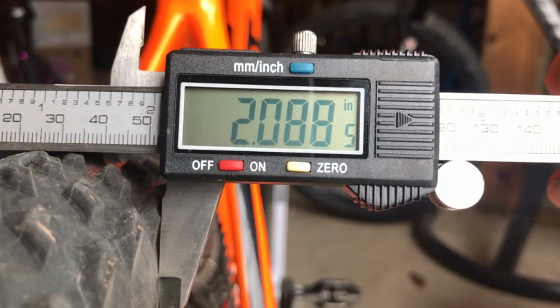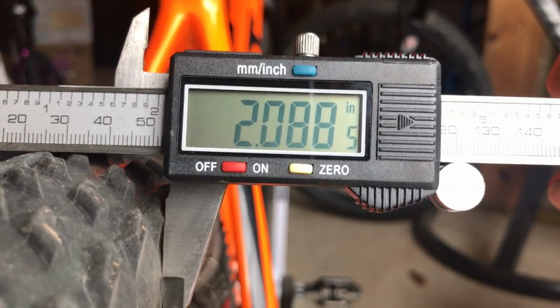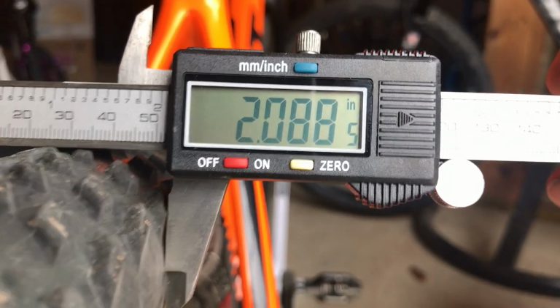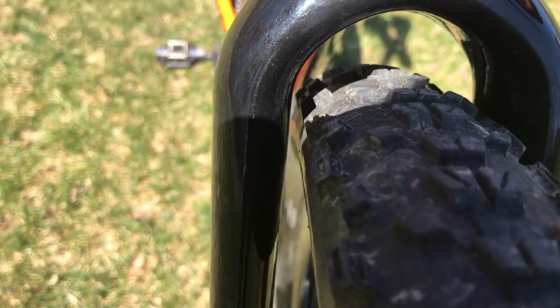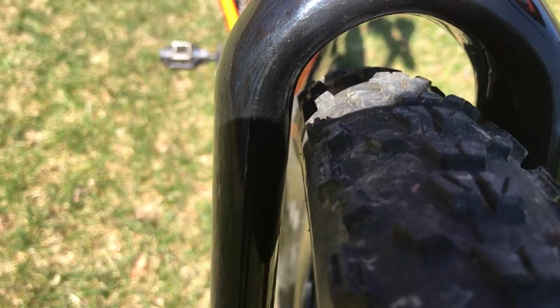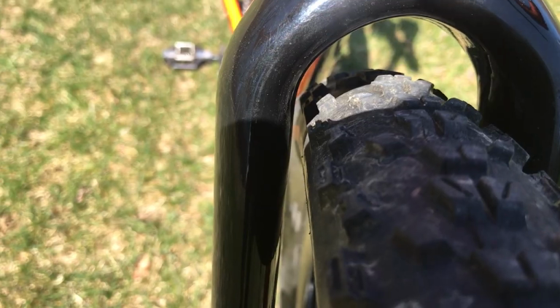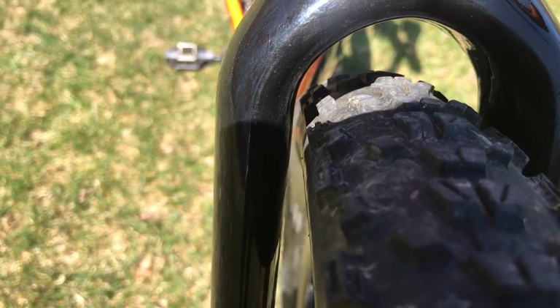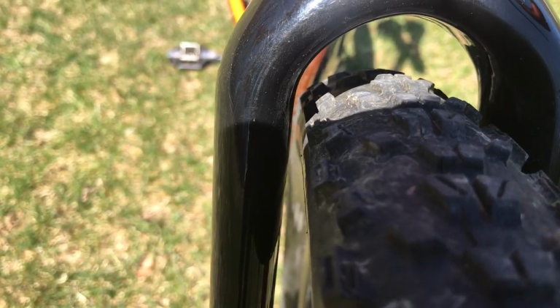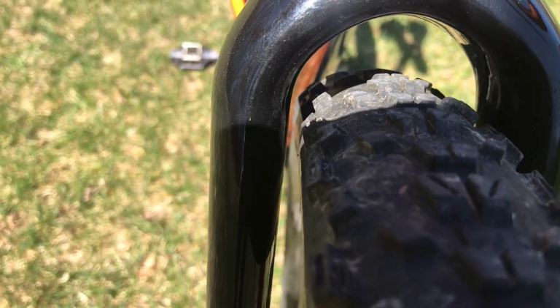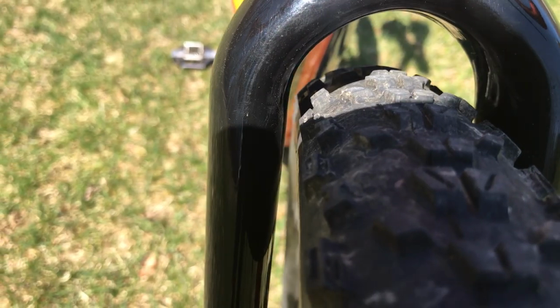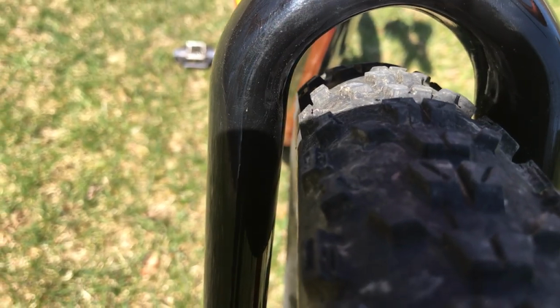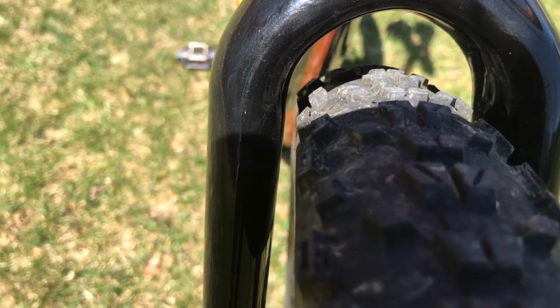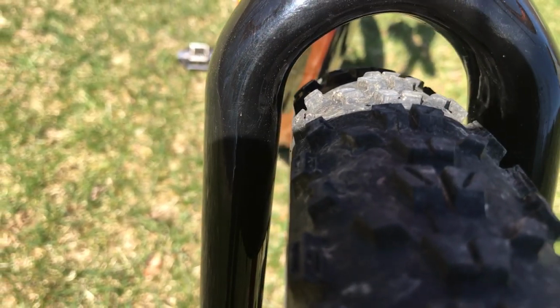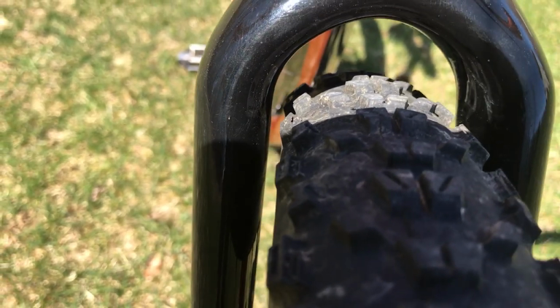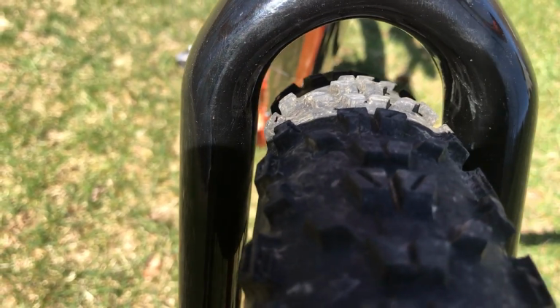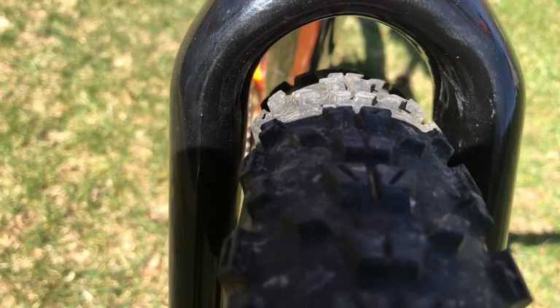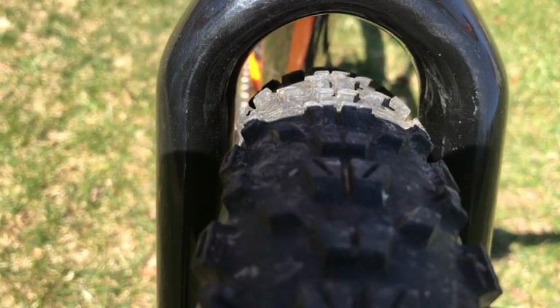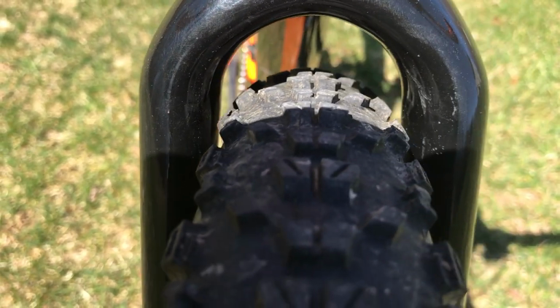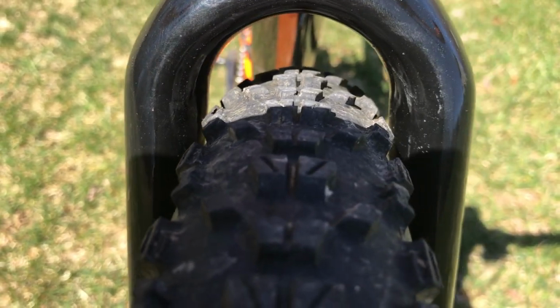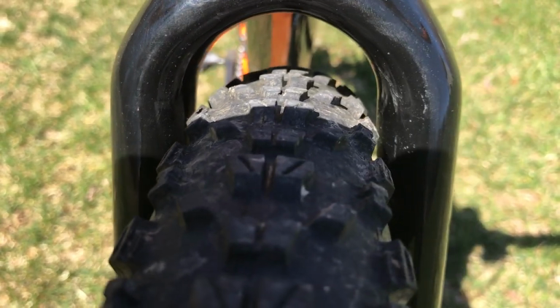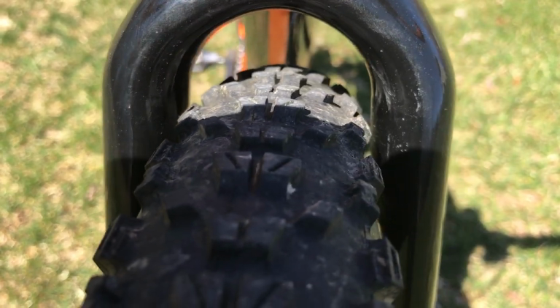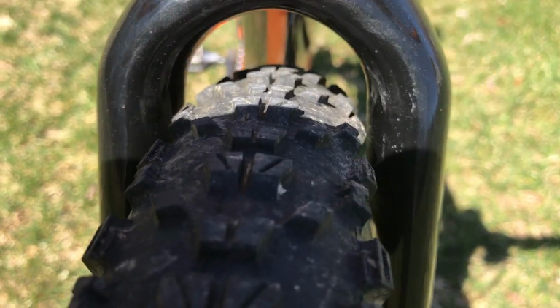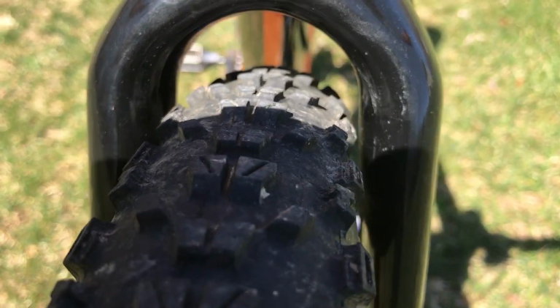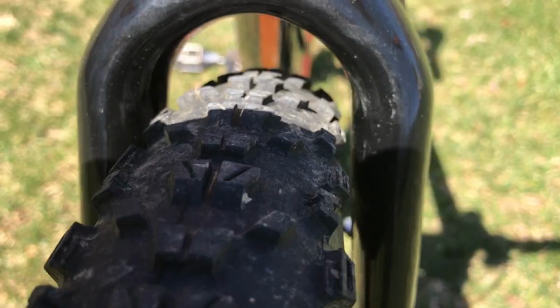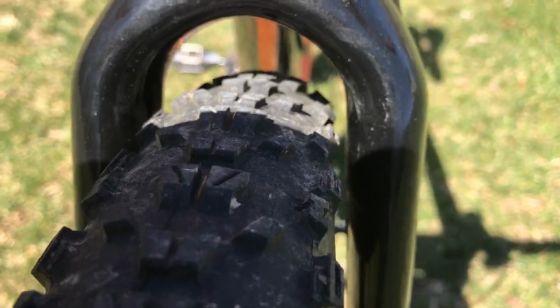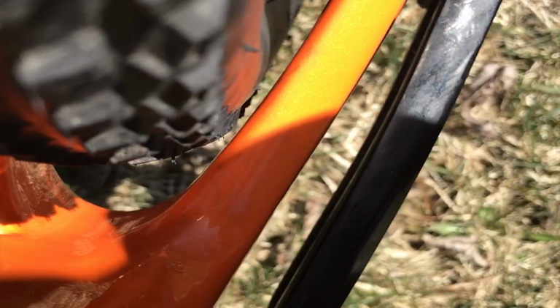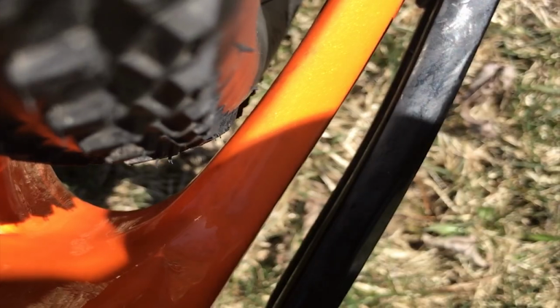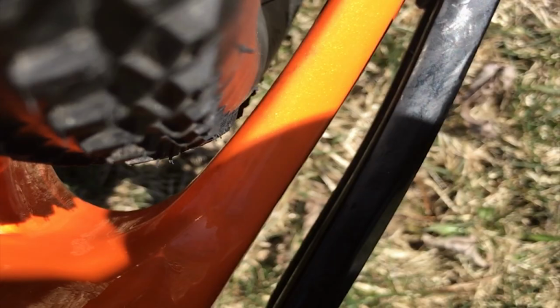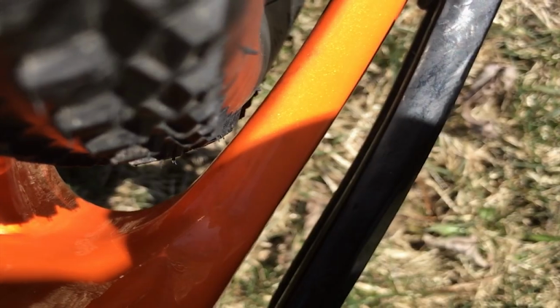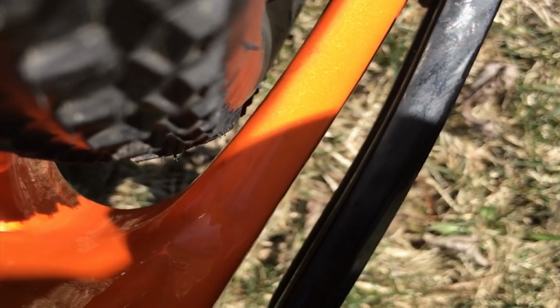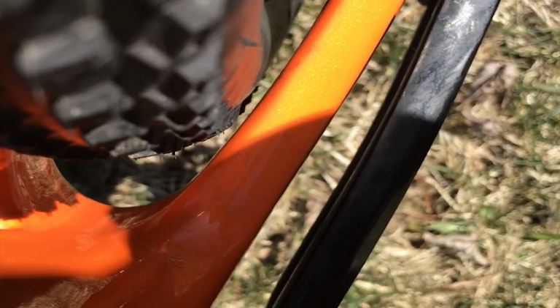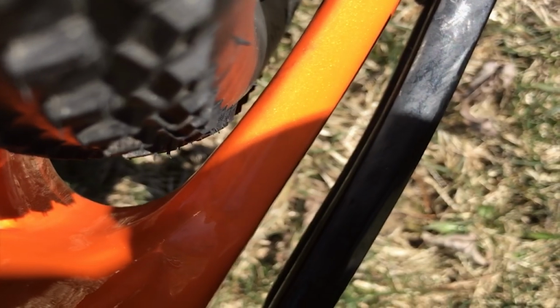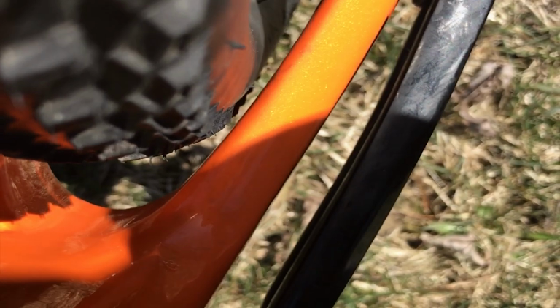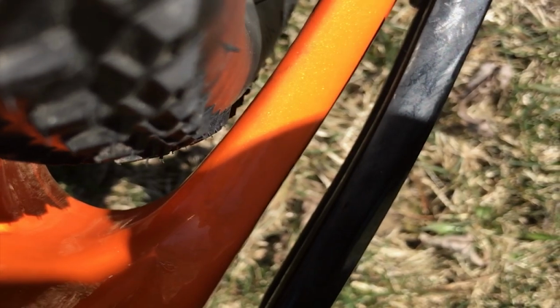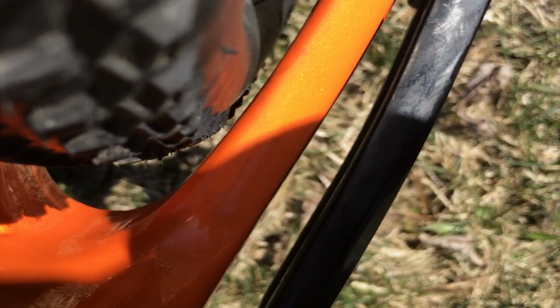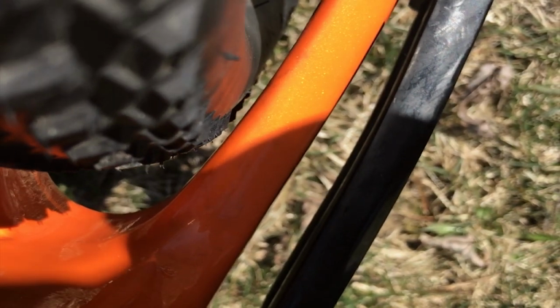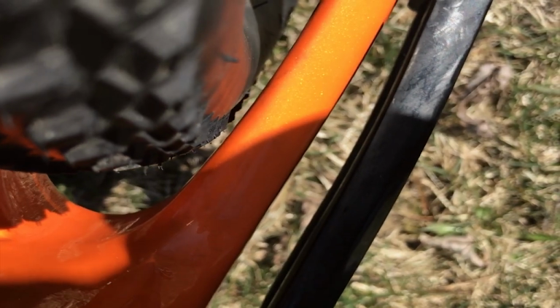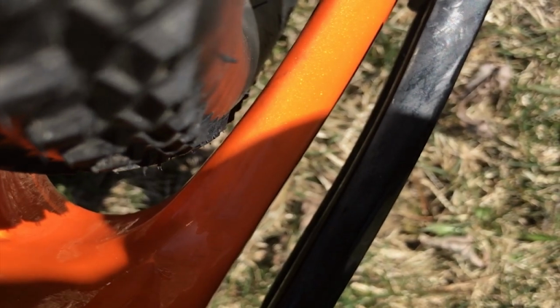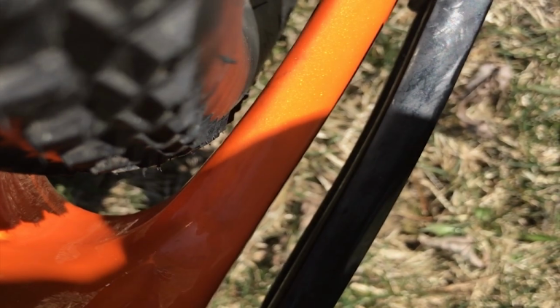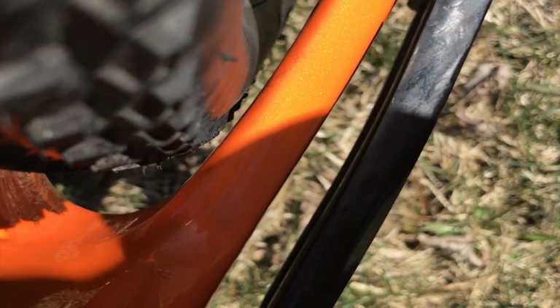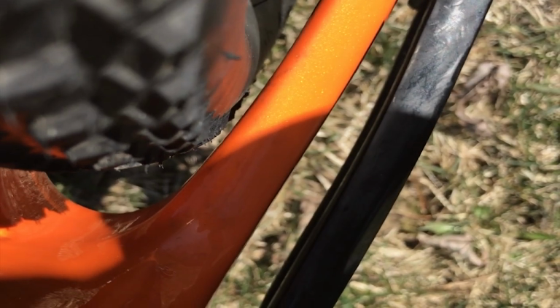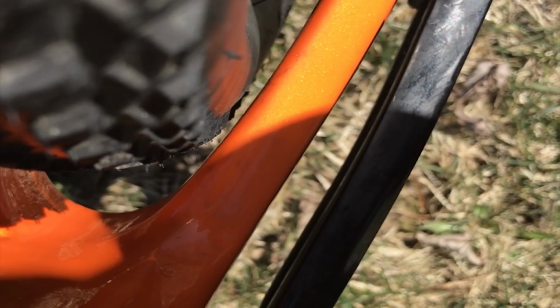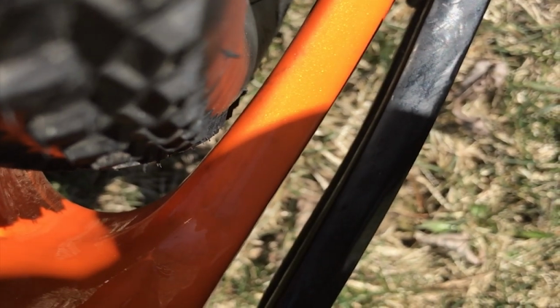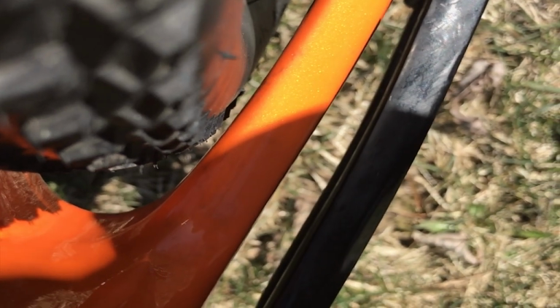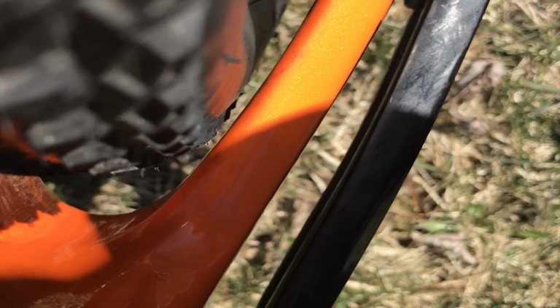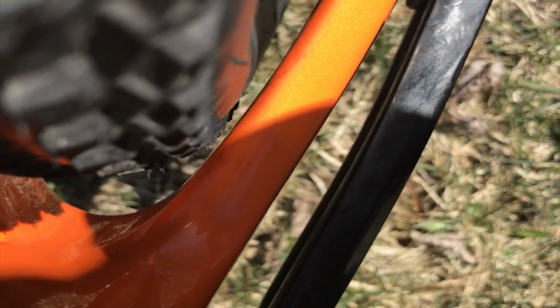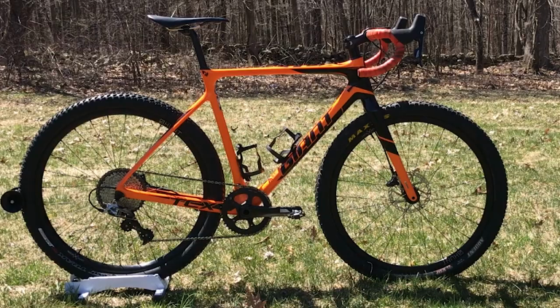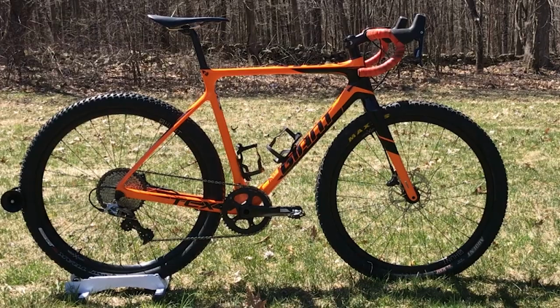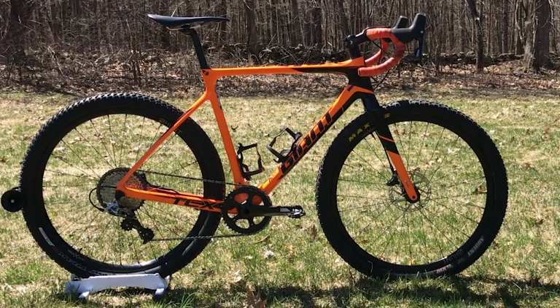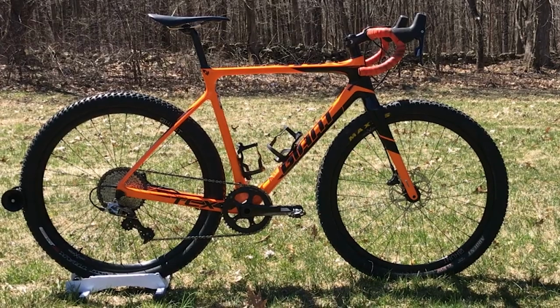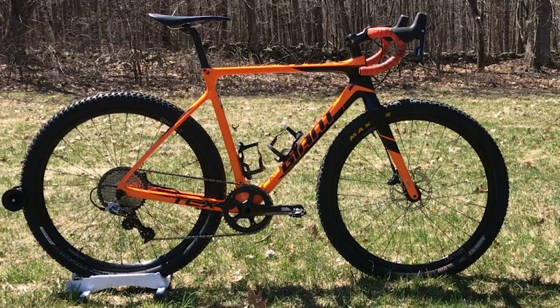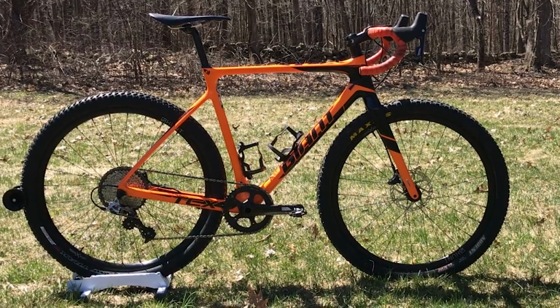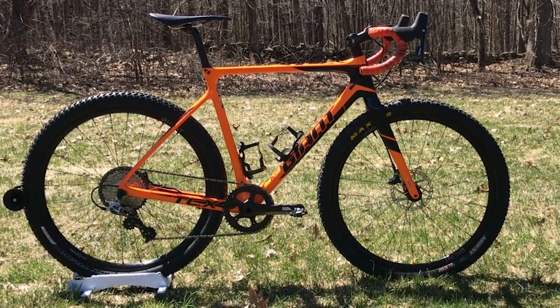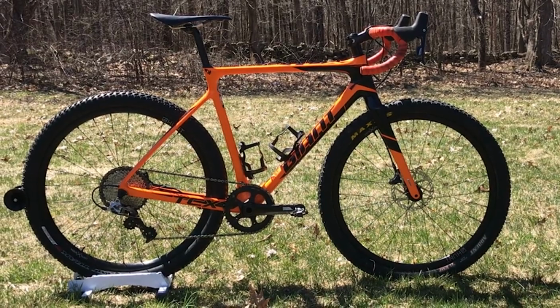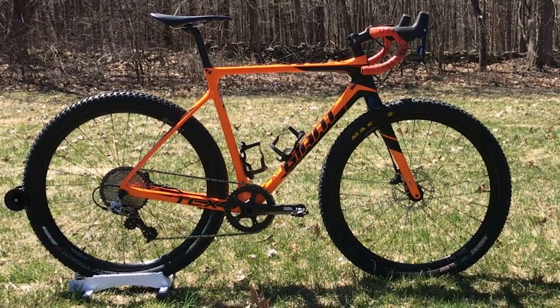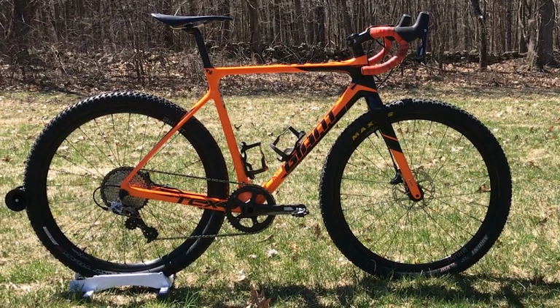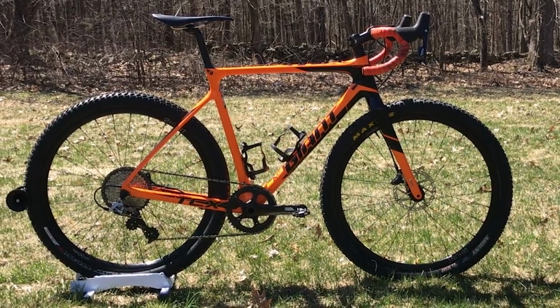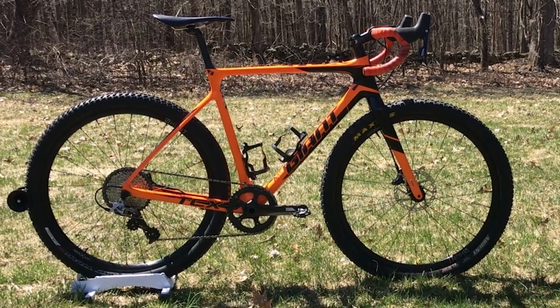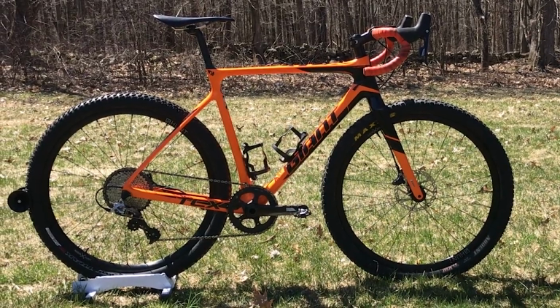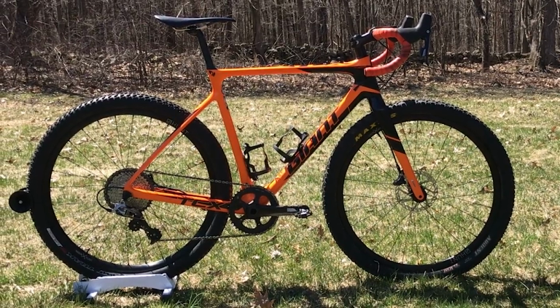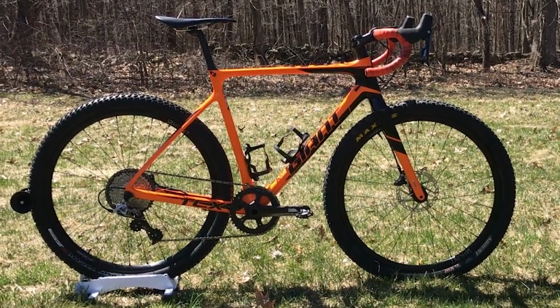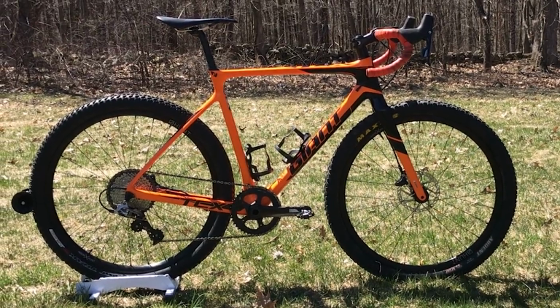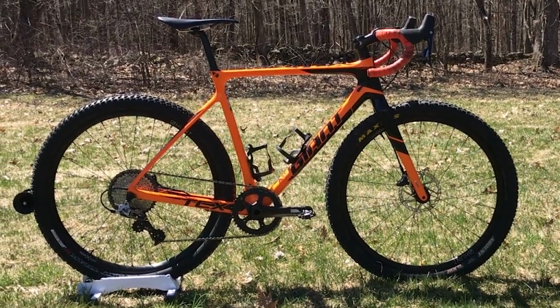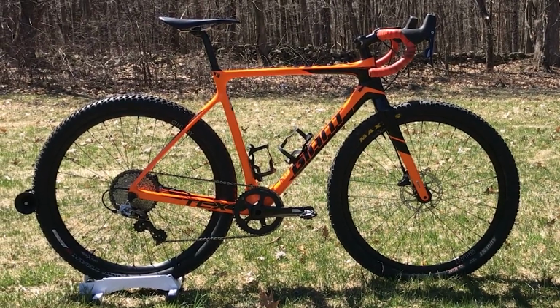I never intended to run tires quite that big, and frankly I'm surprised they don't rub. Only thing left to do now is ride this beast.